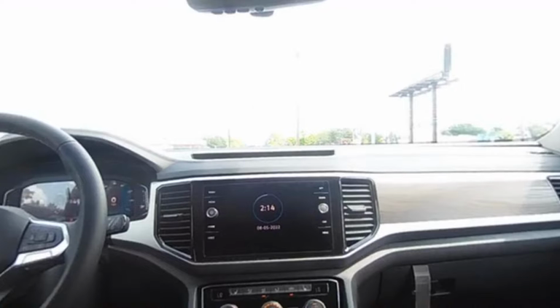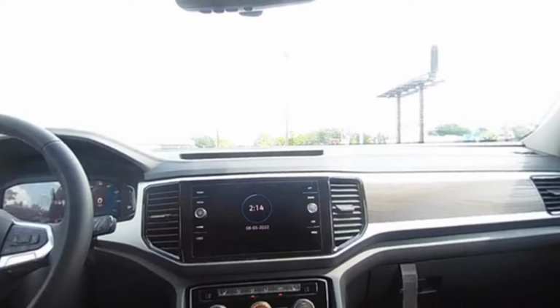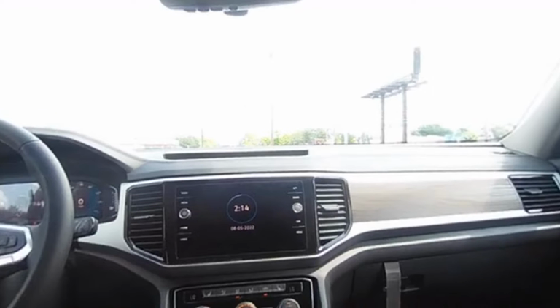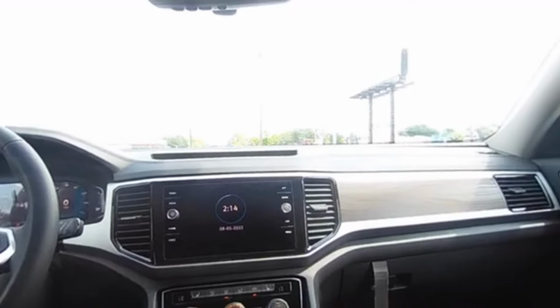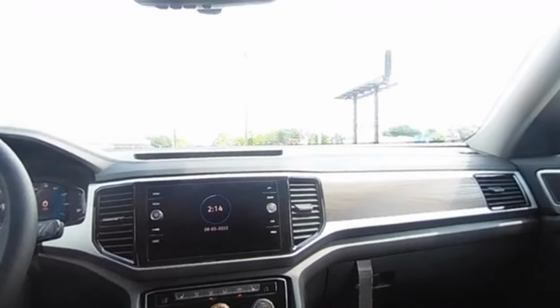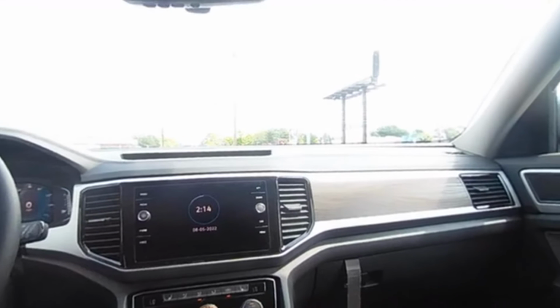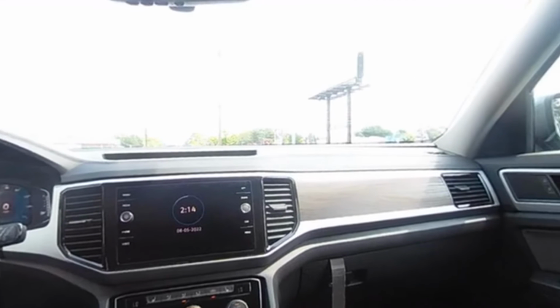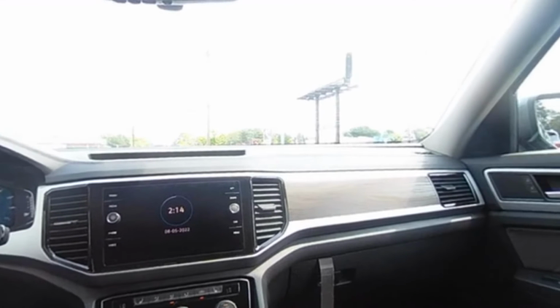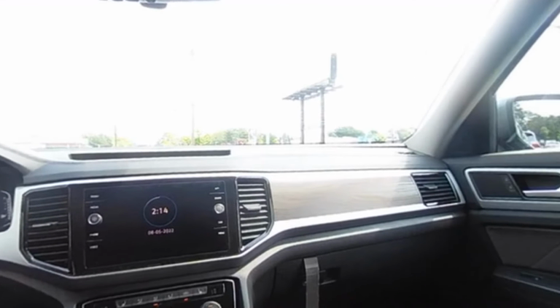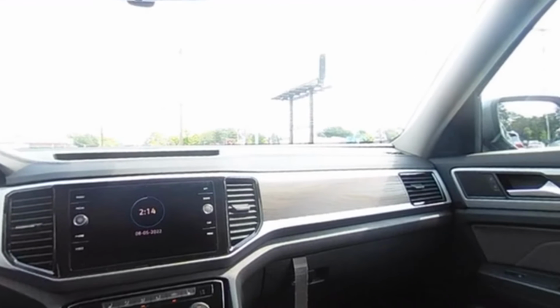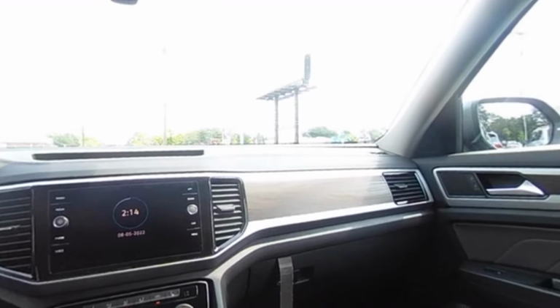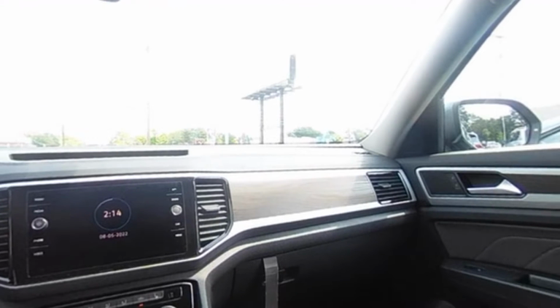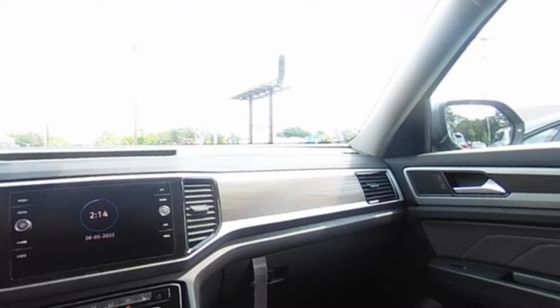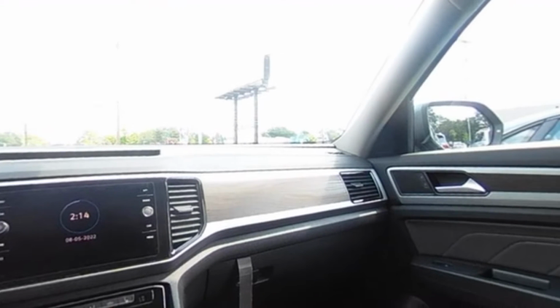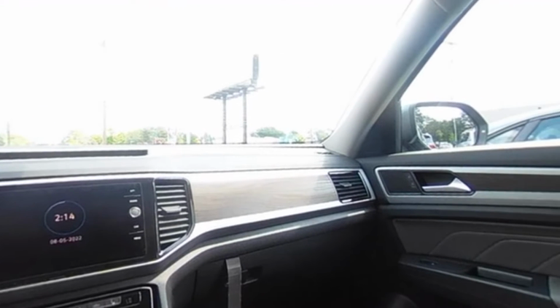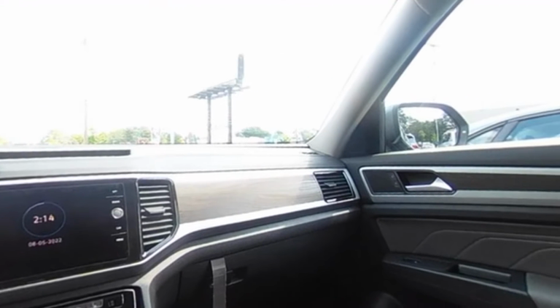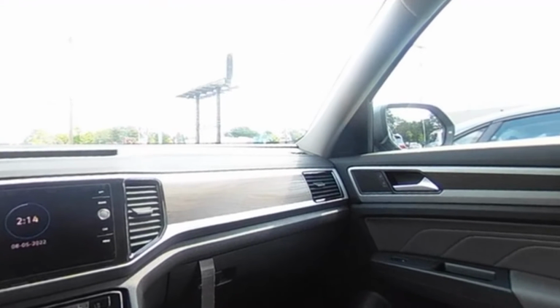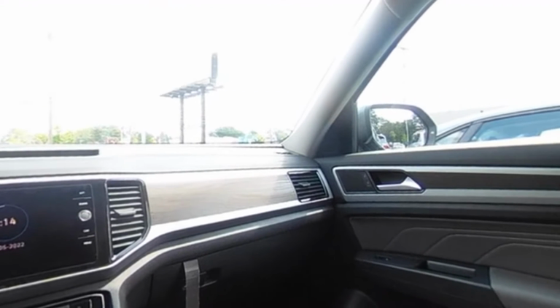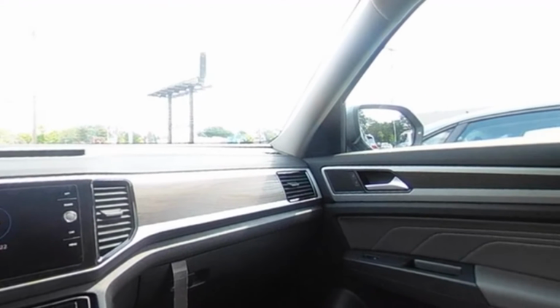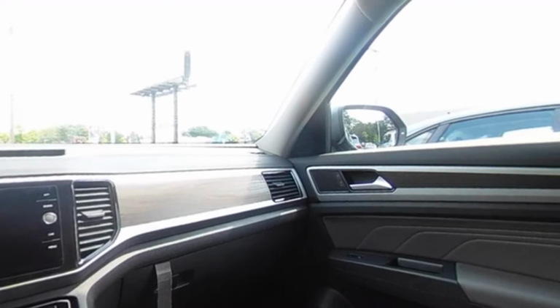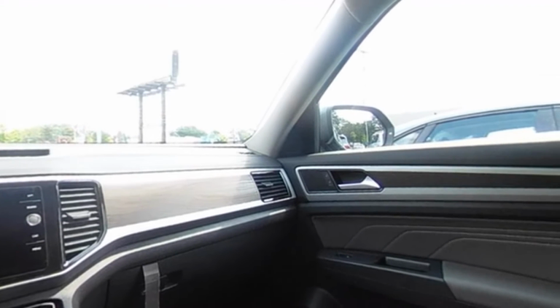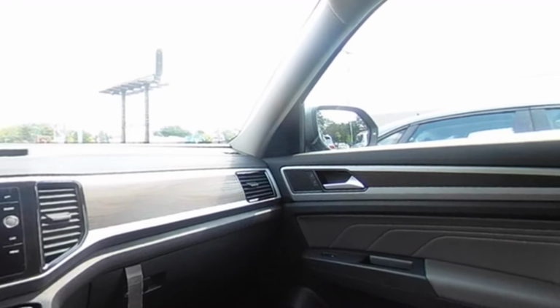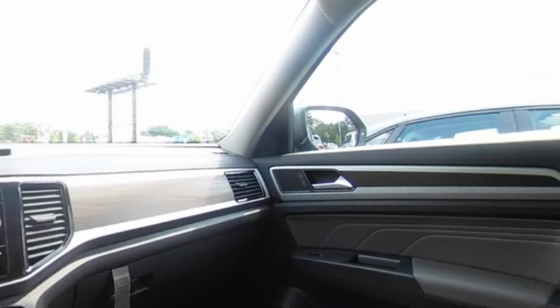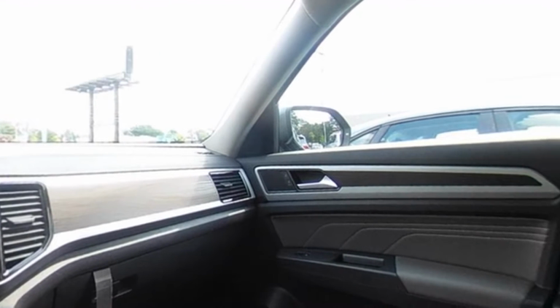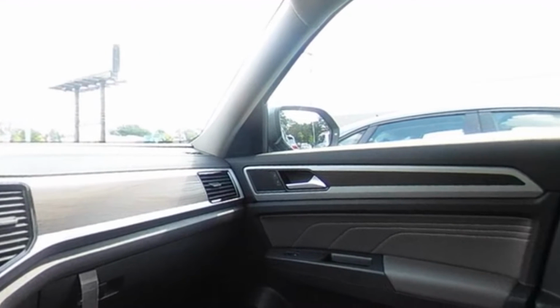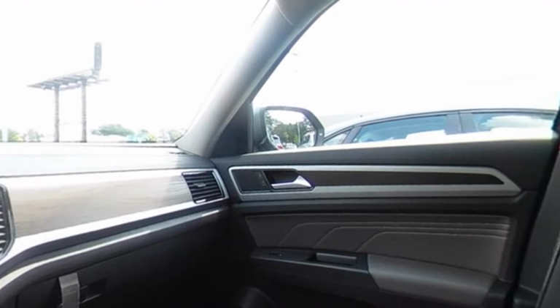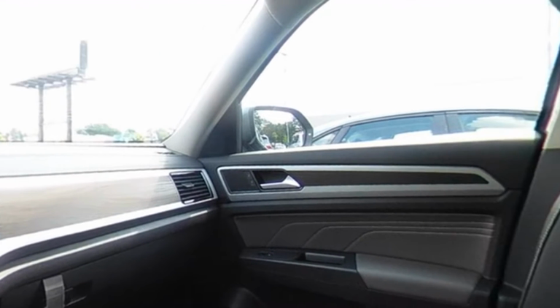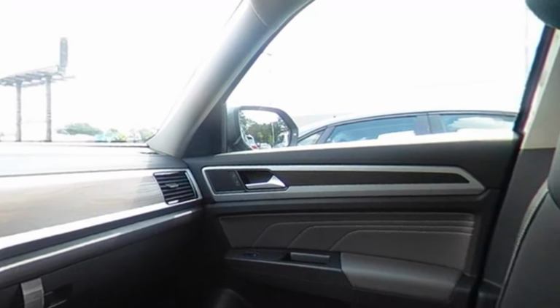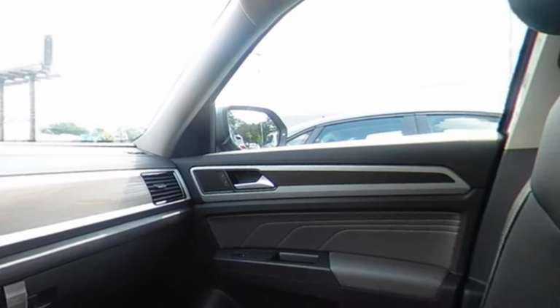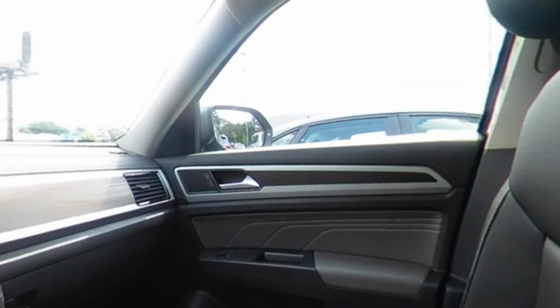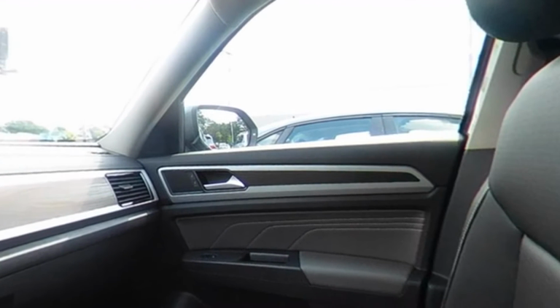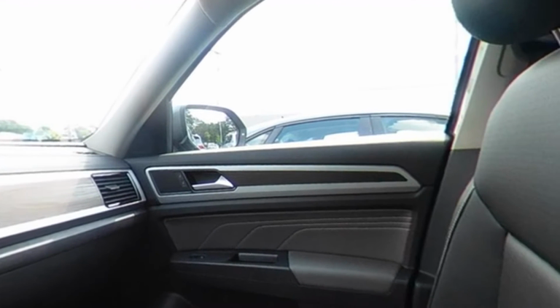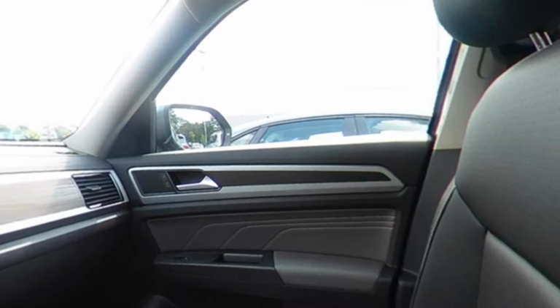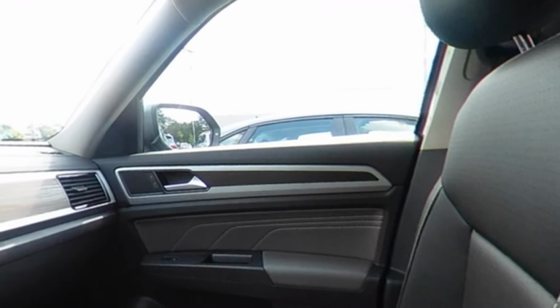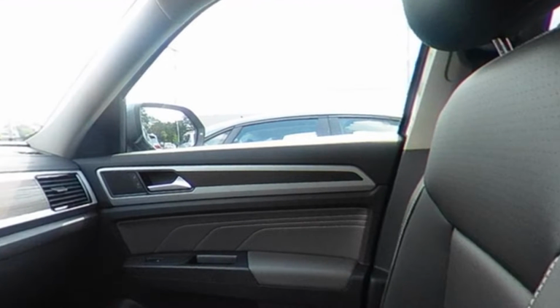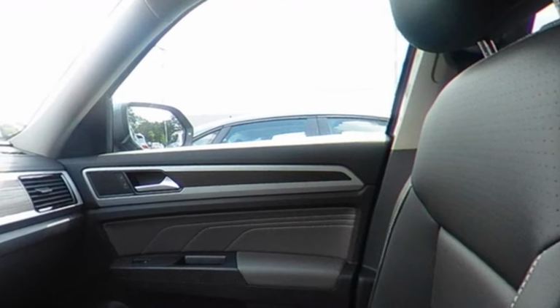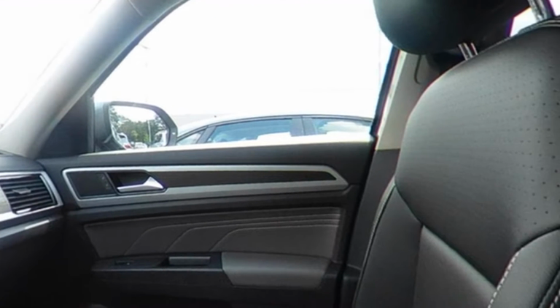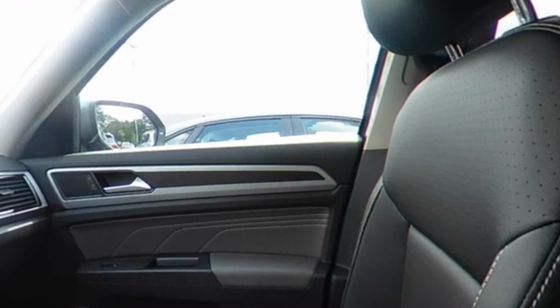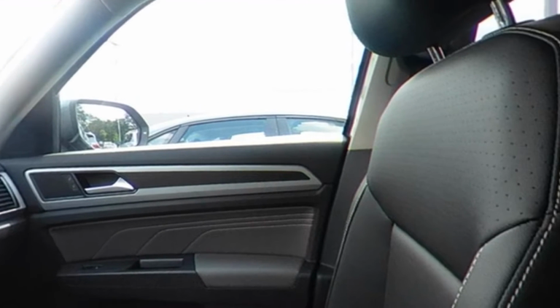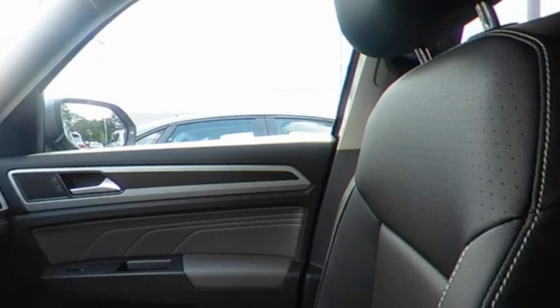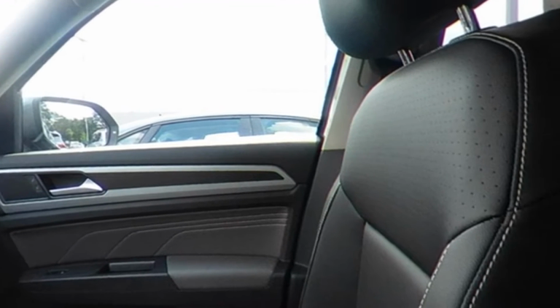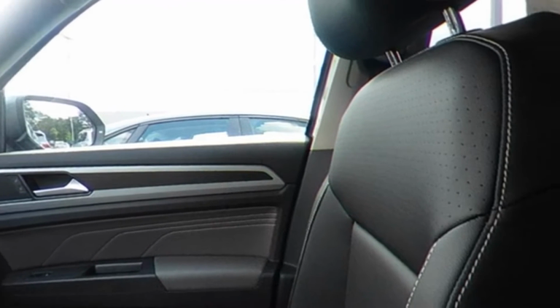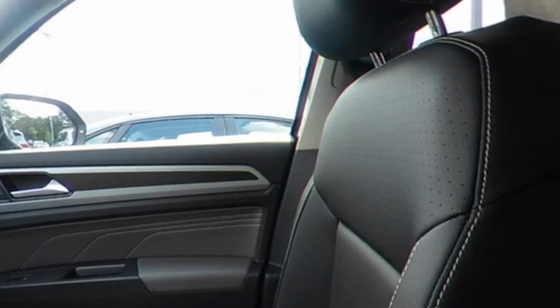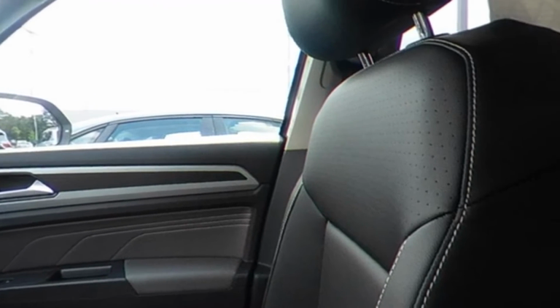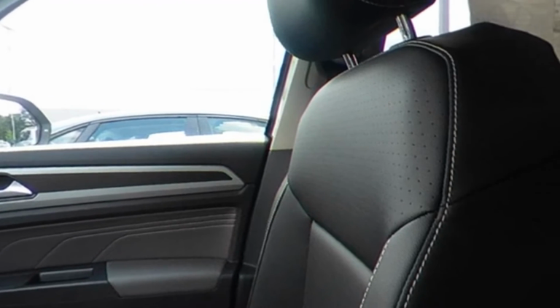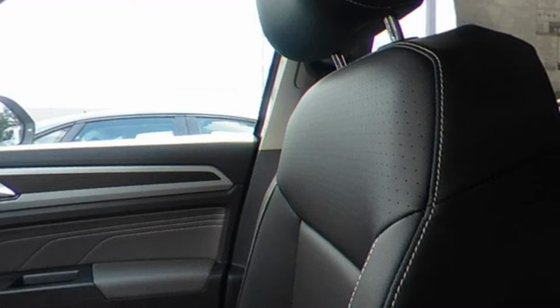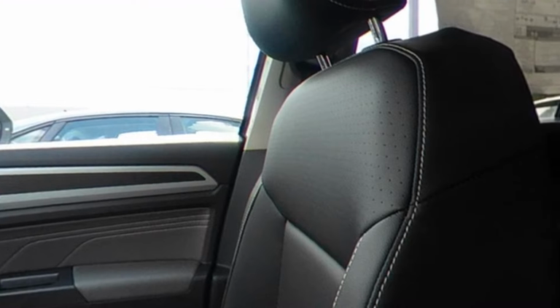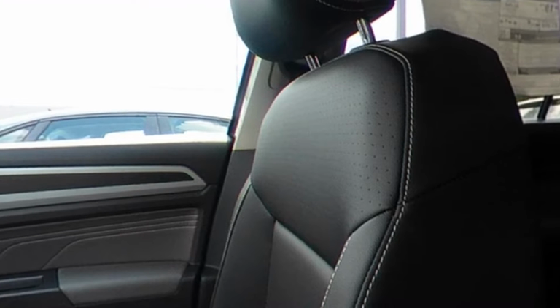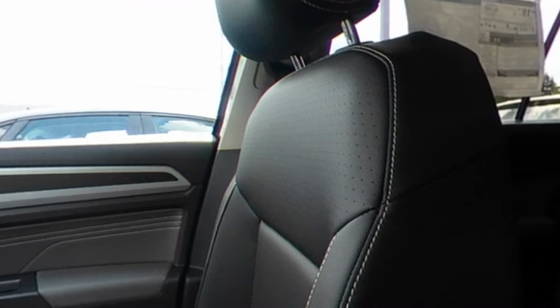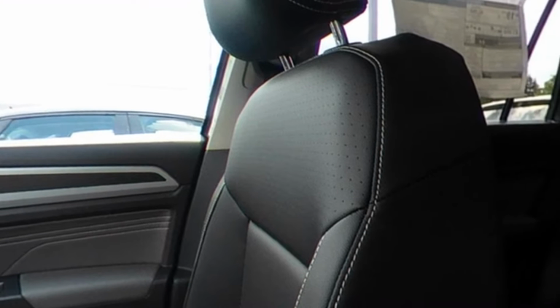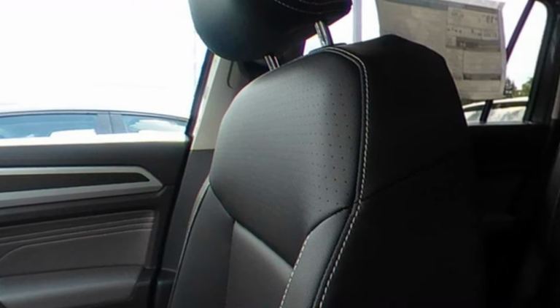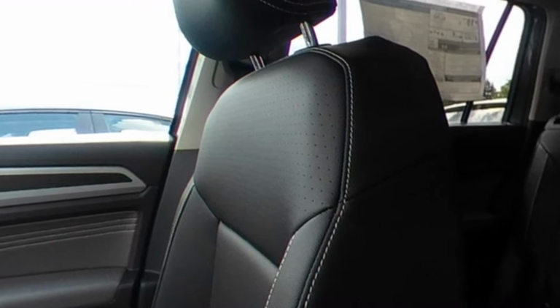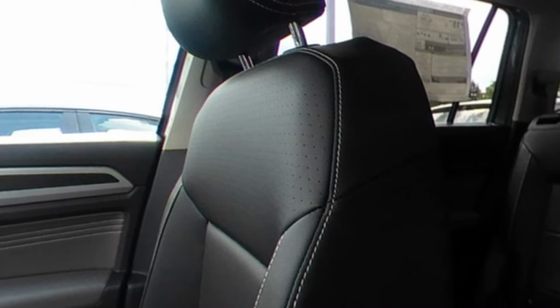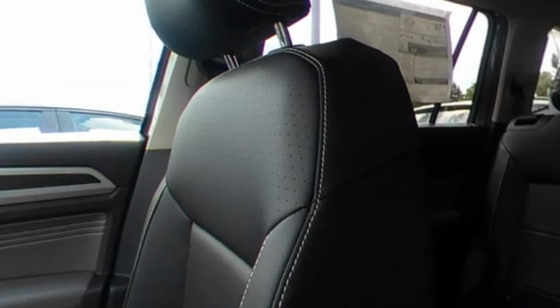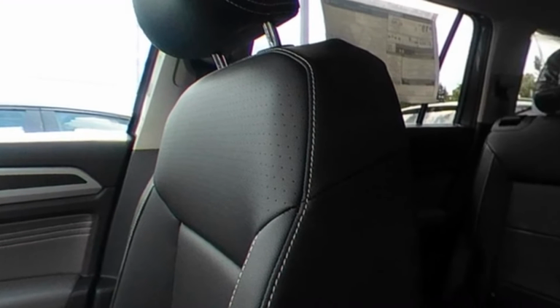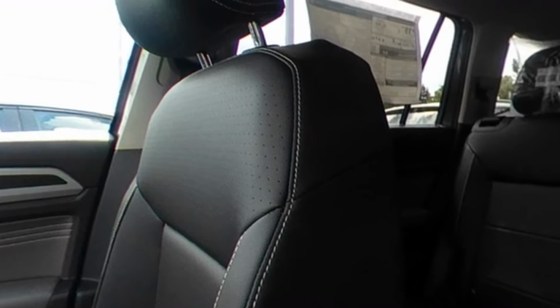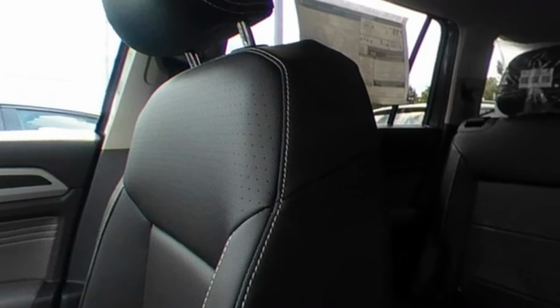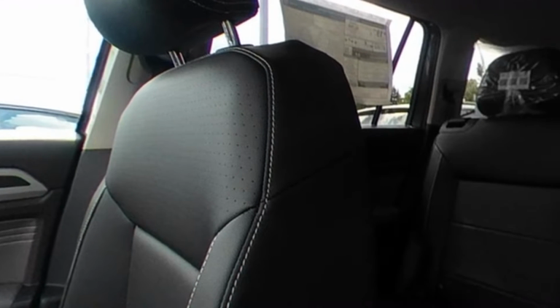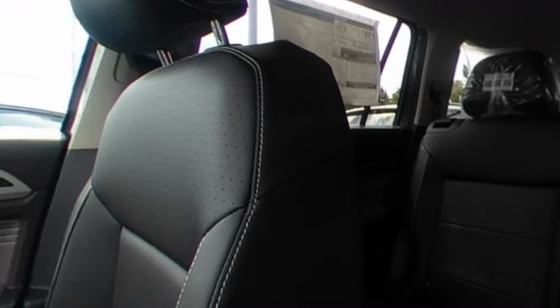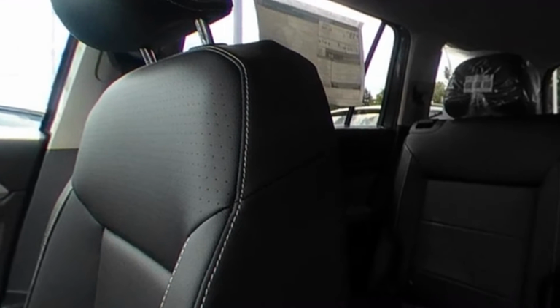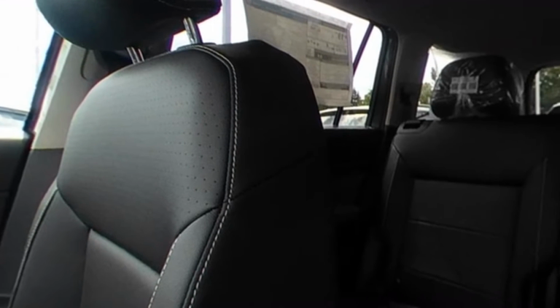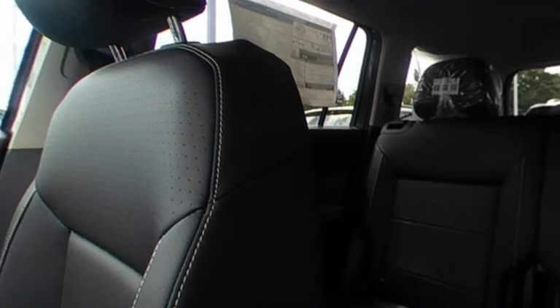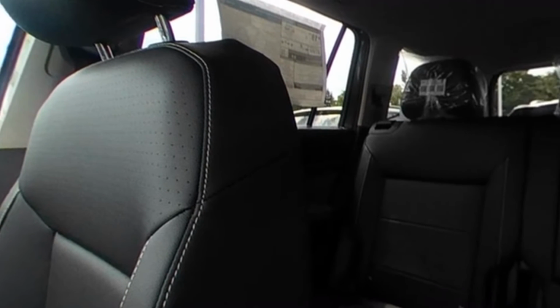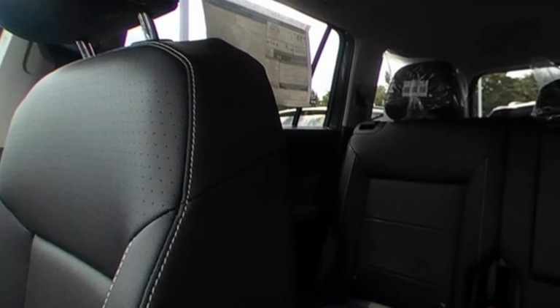2022 Volkswagen Atlas. This SUV offers space as well as power and performance.